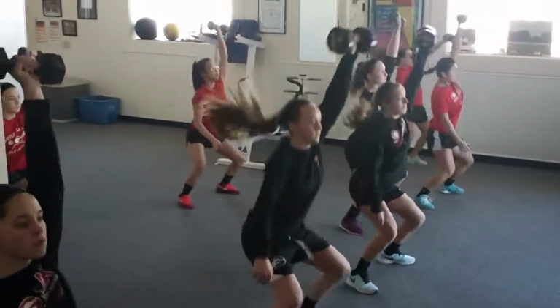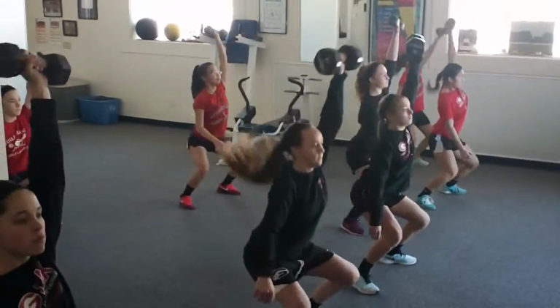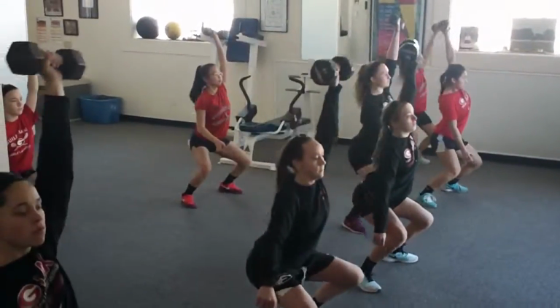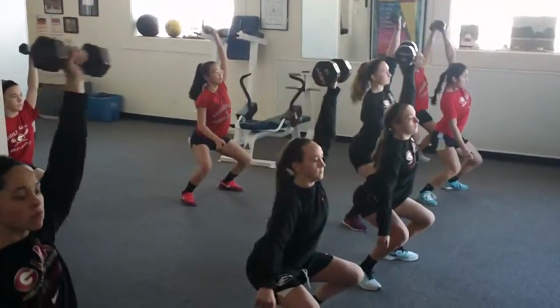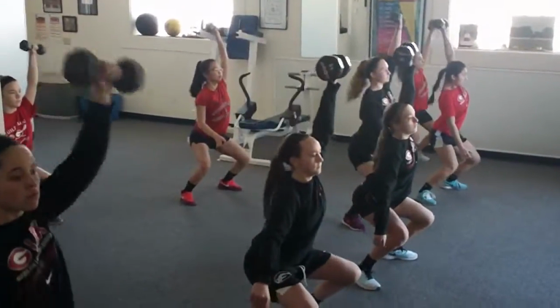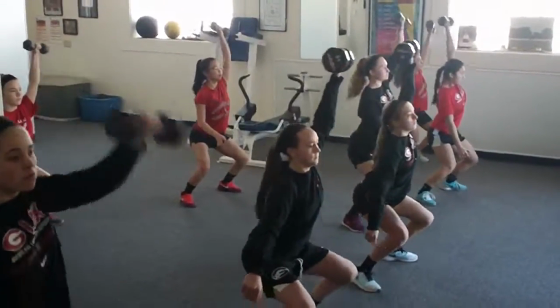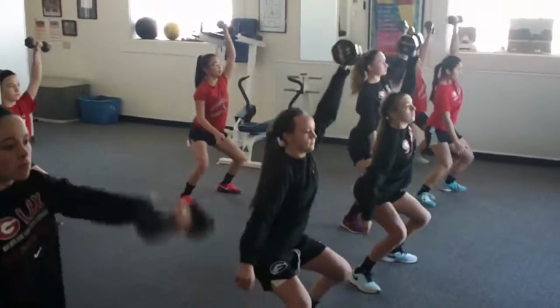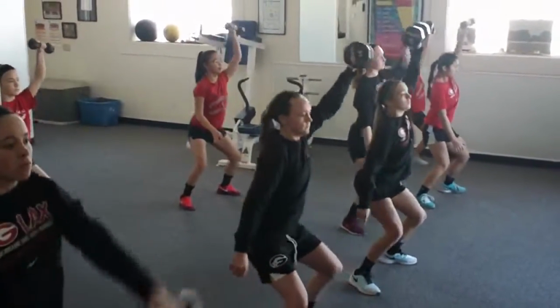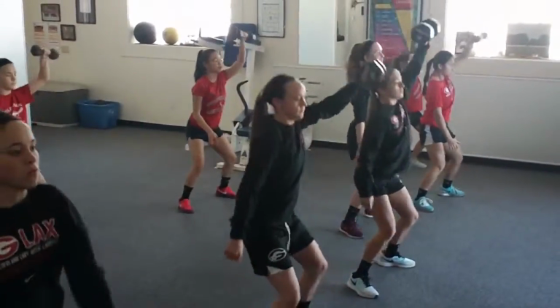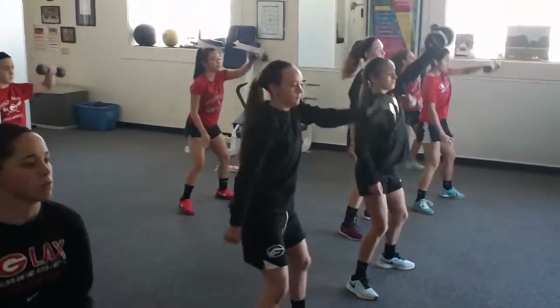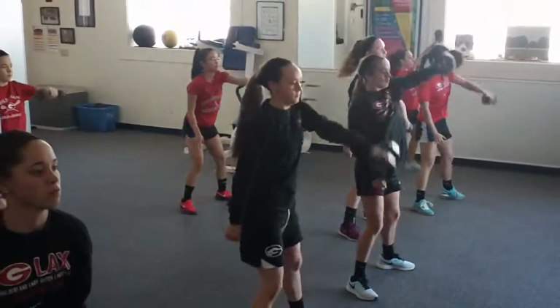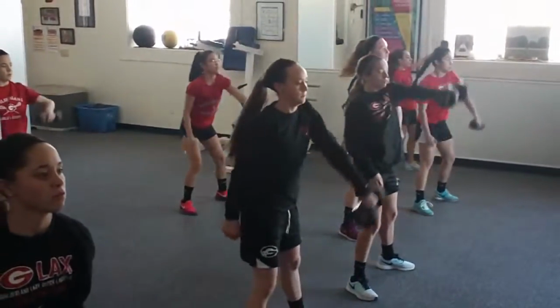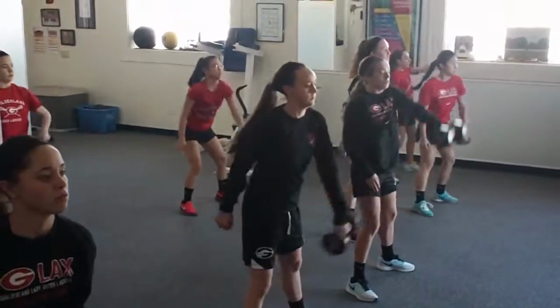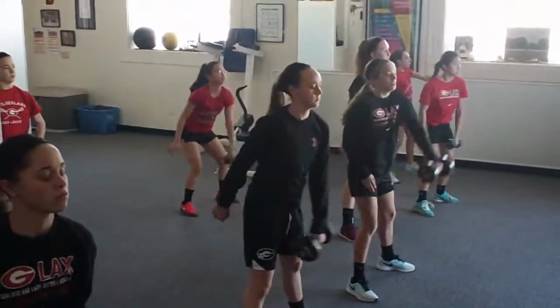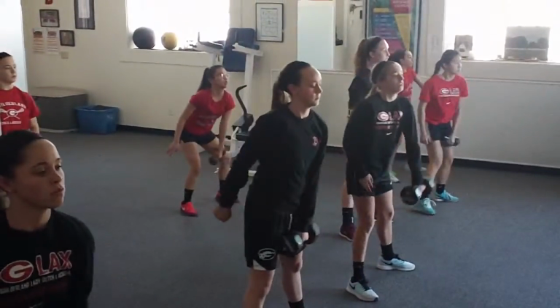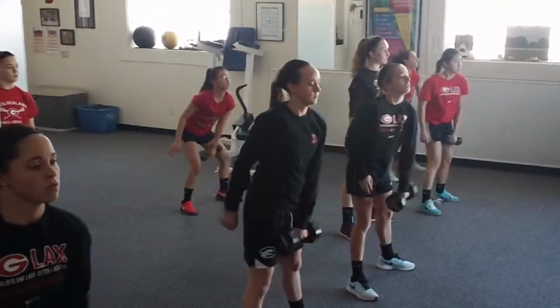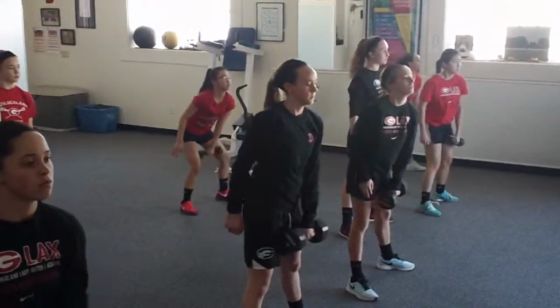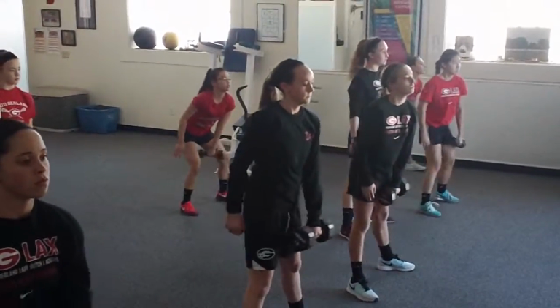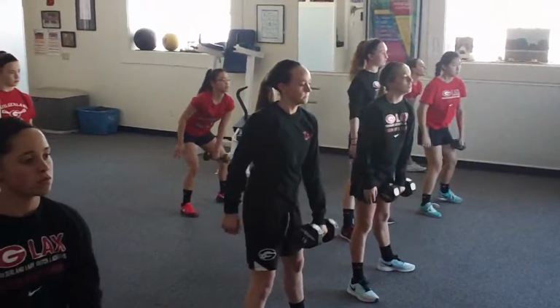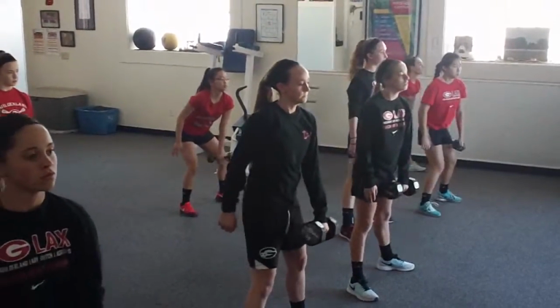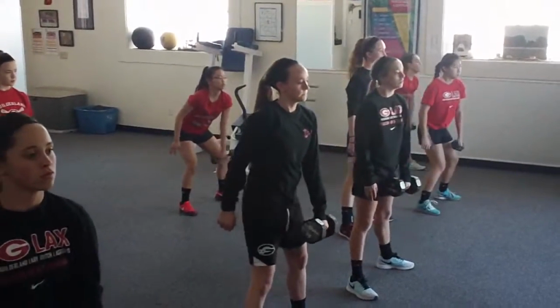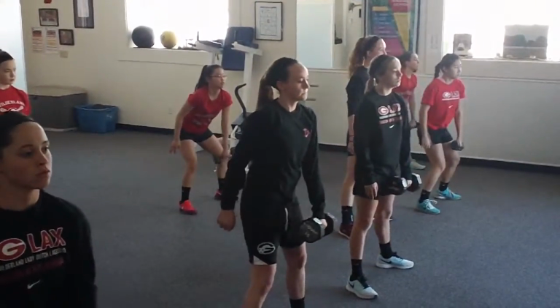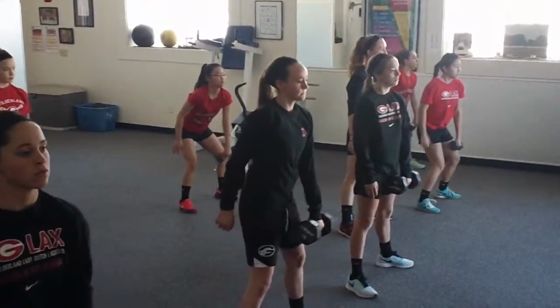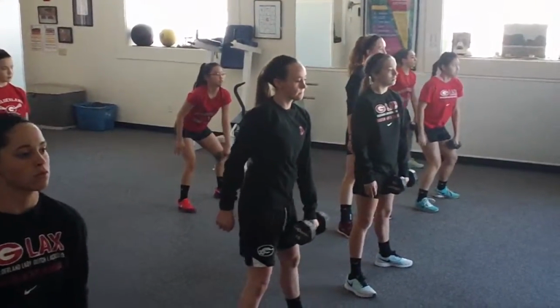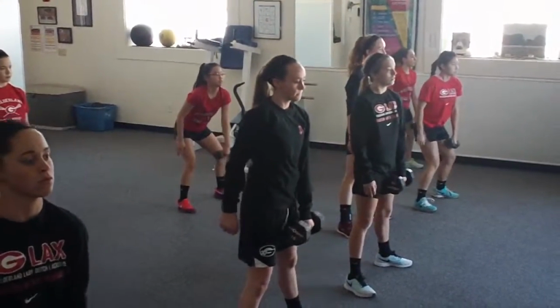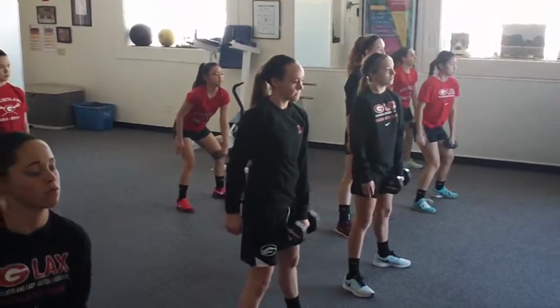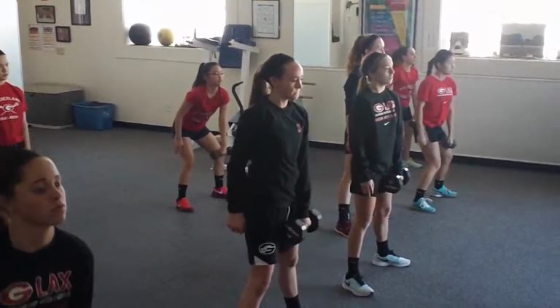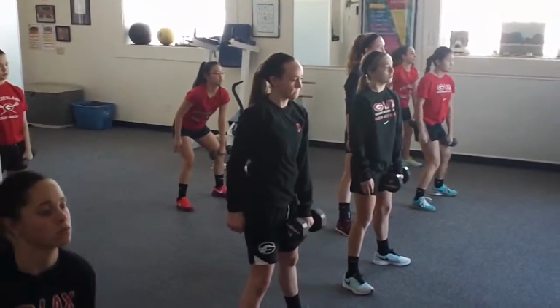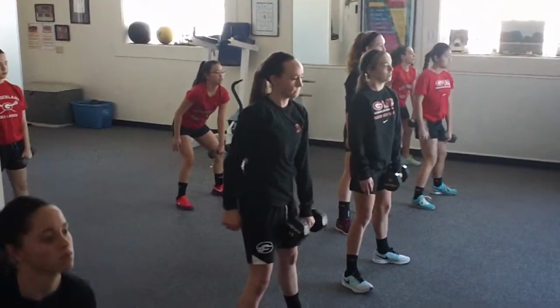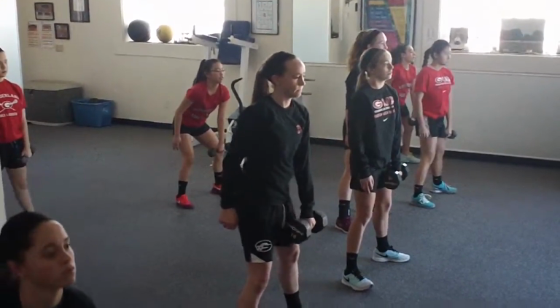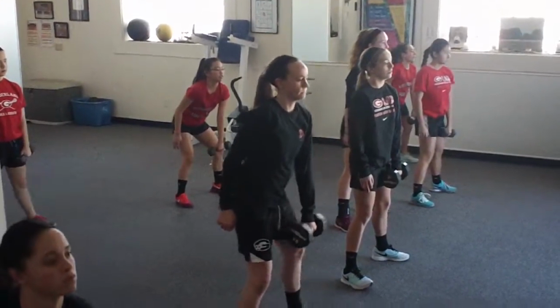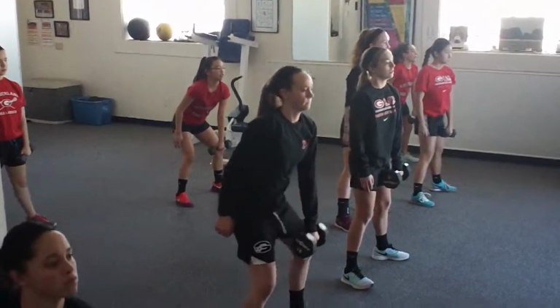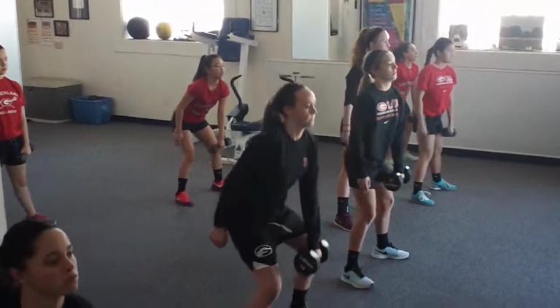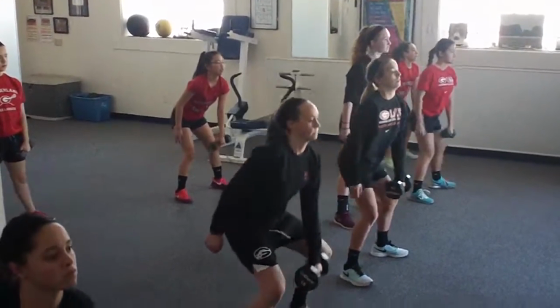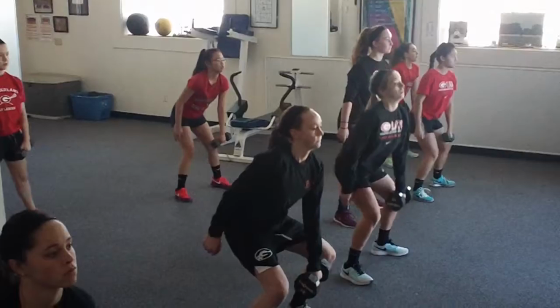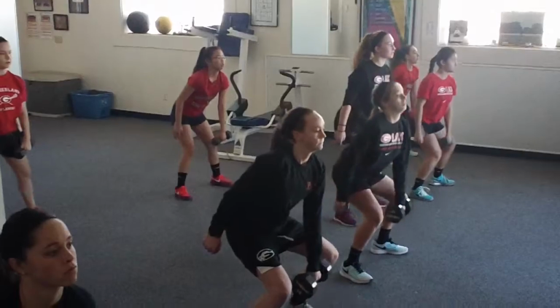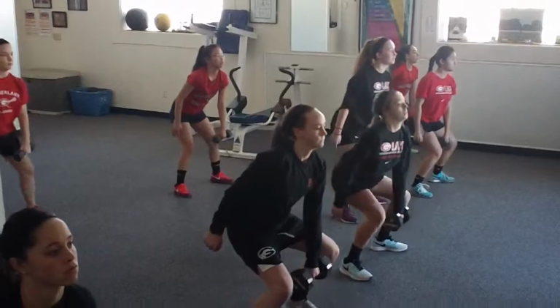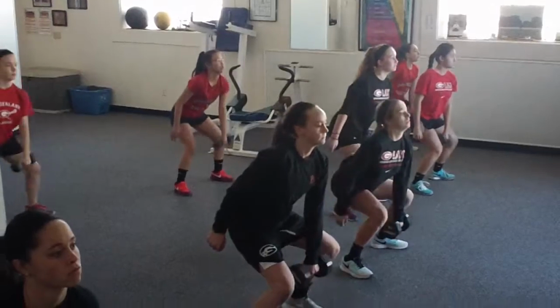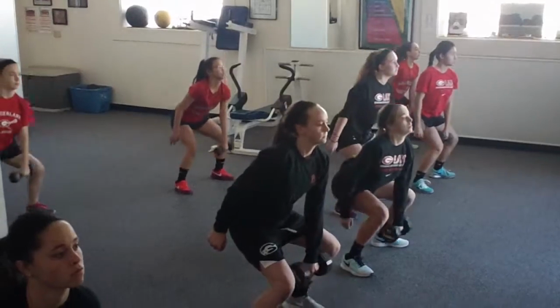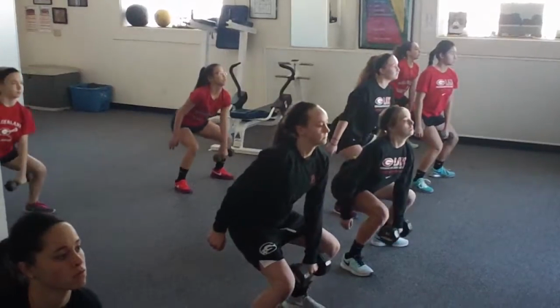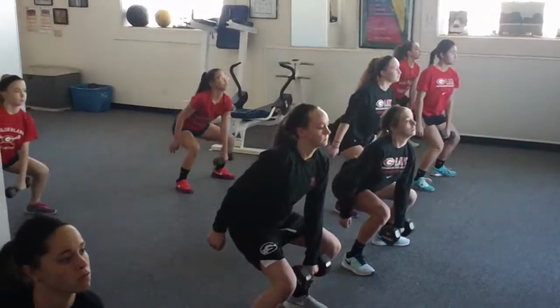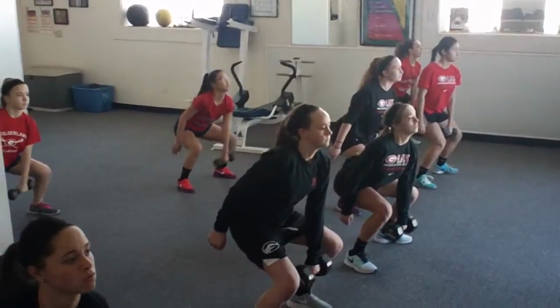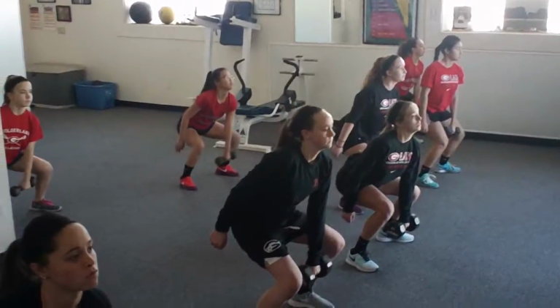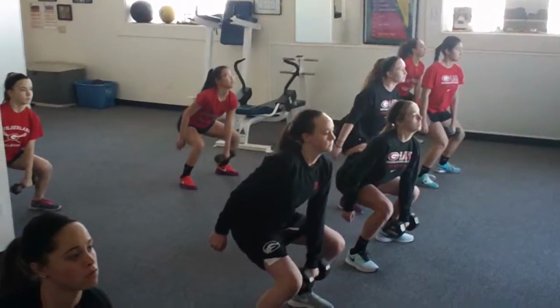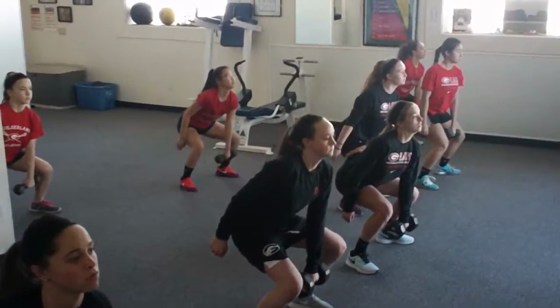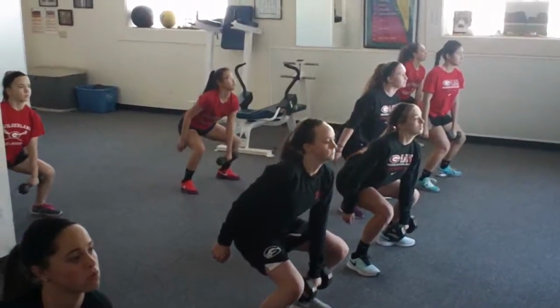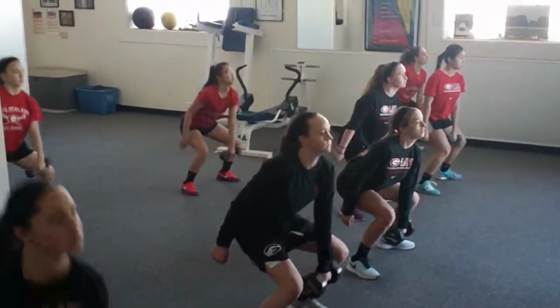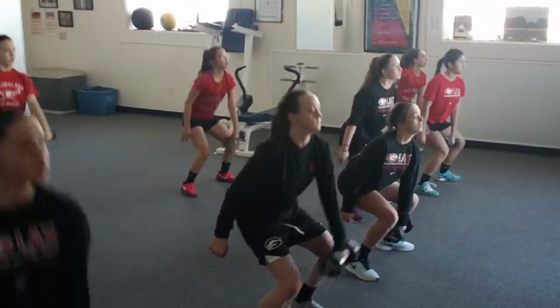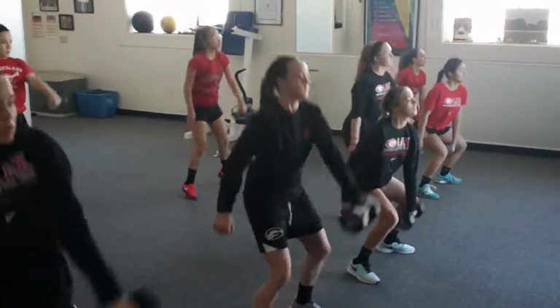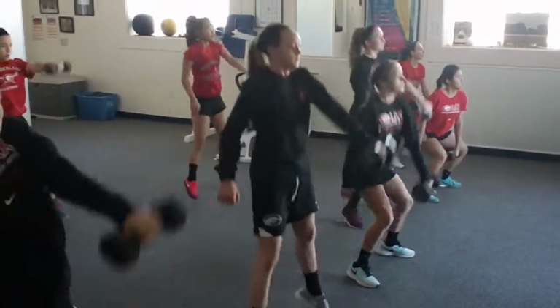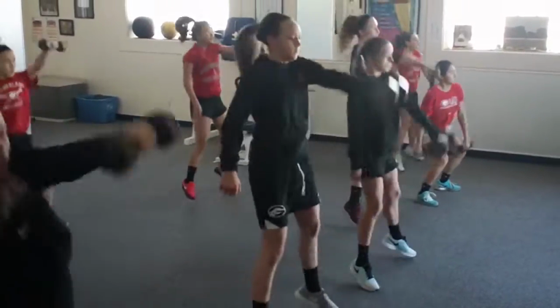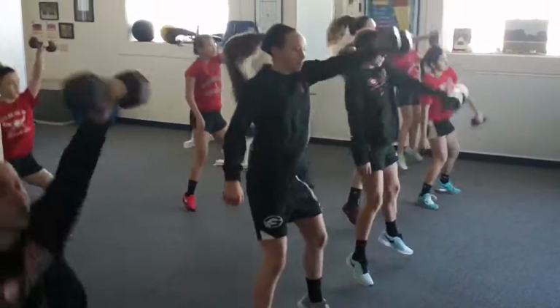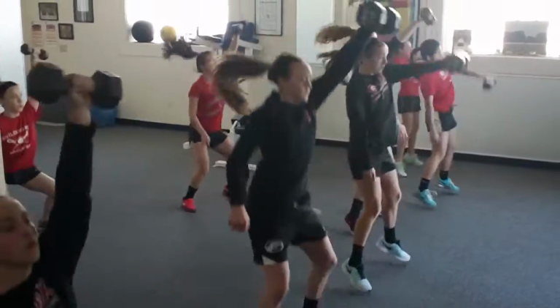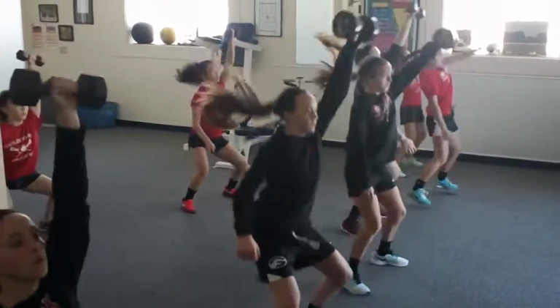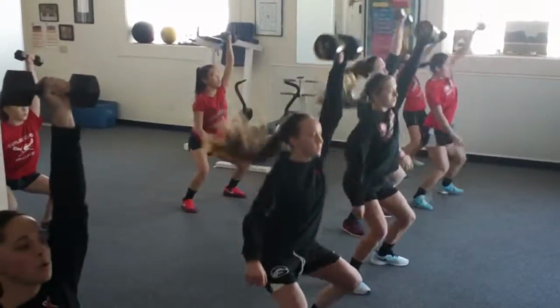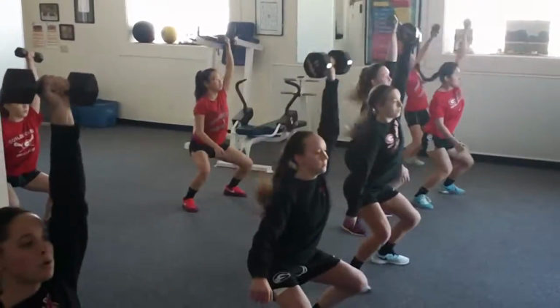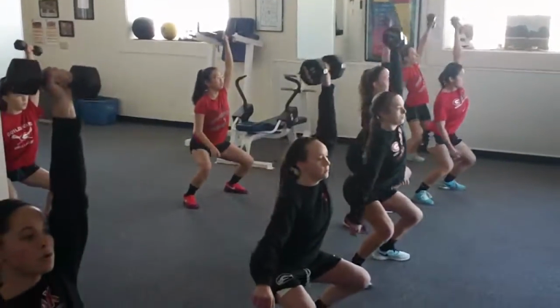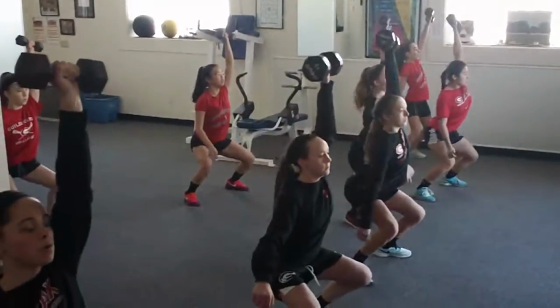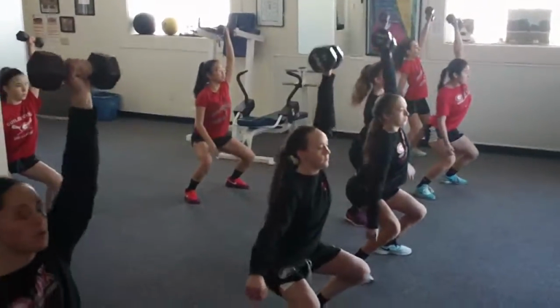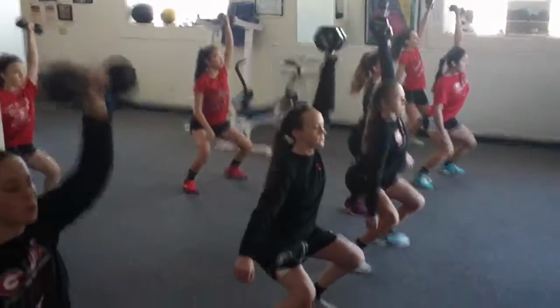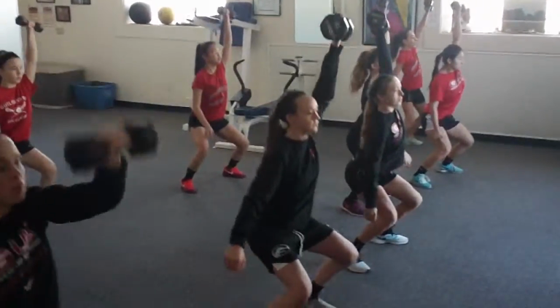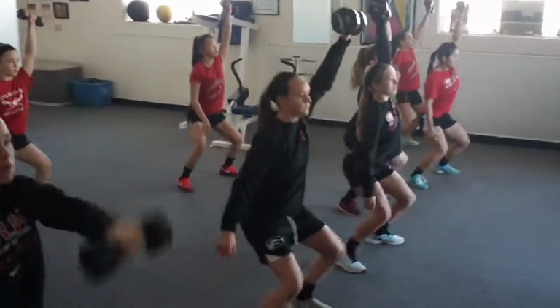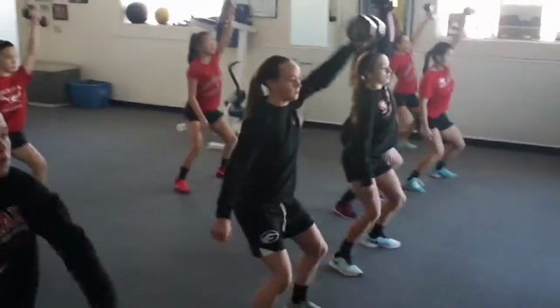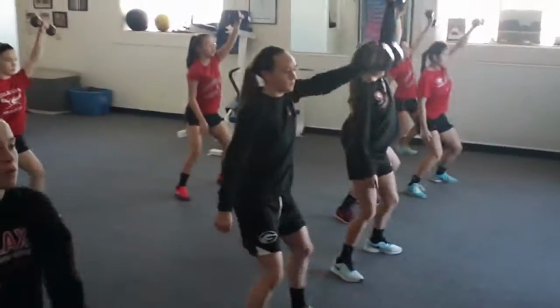Exhale as you're exploding. Ready, last one — load, exhale, explode. Perfect.